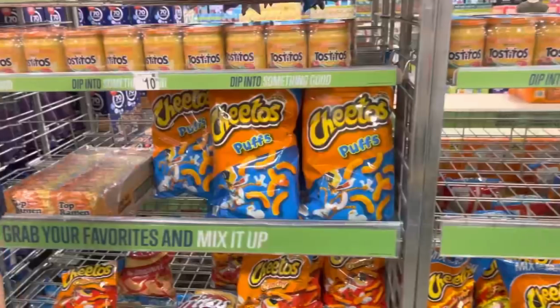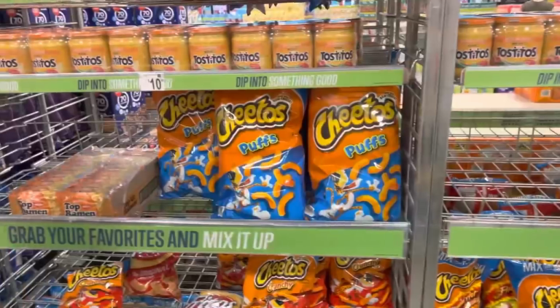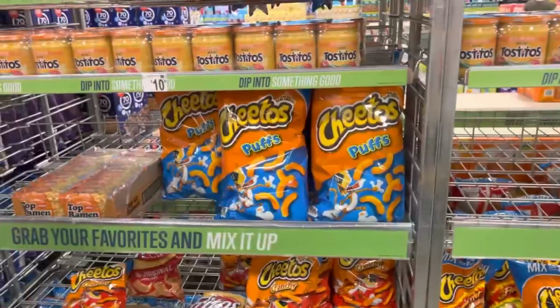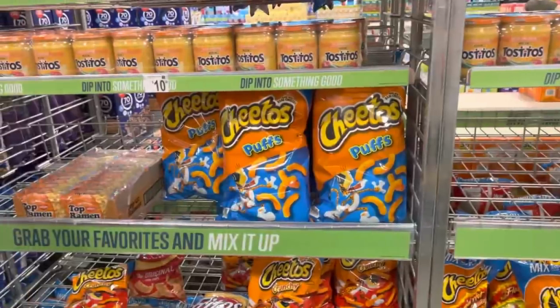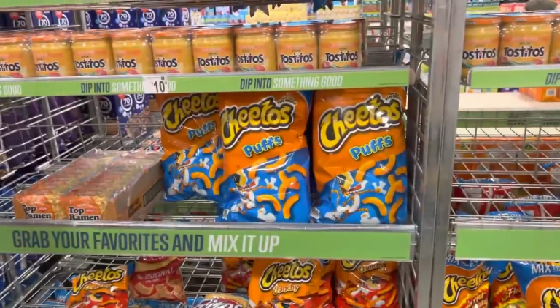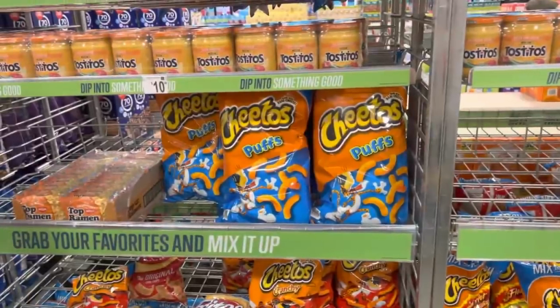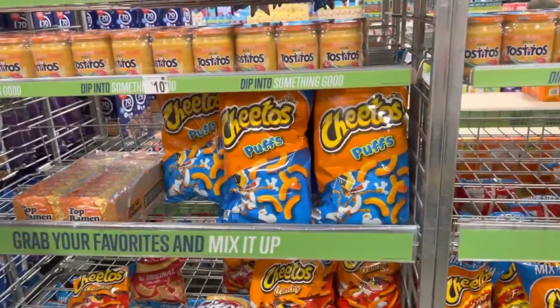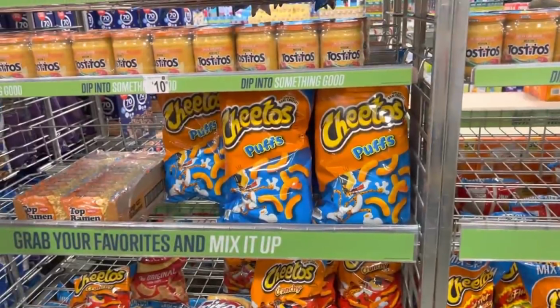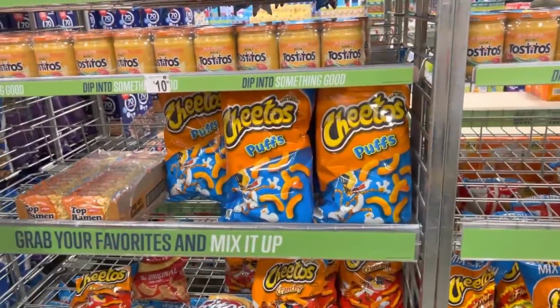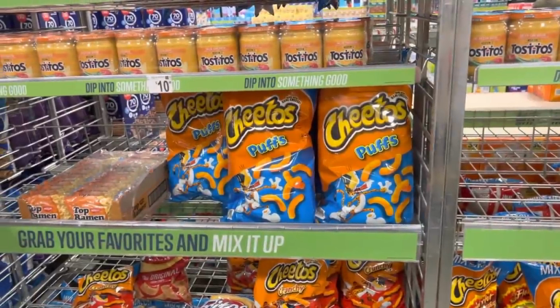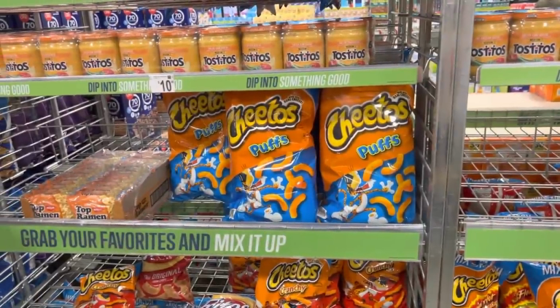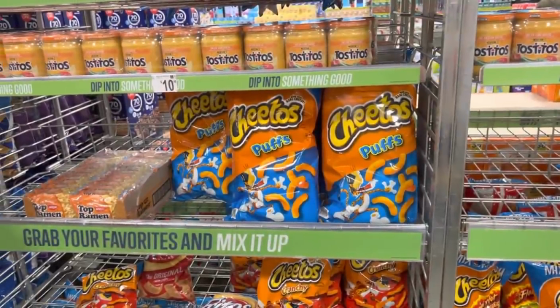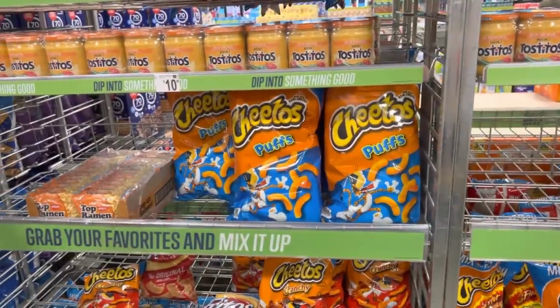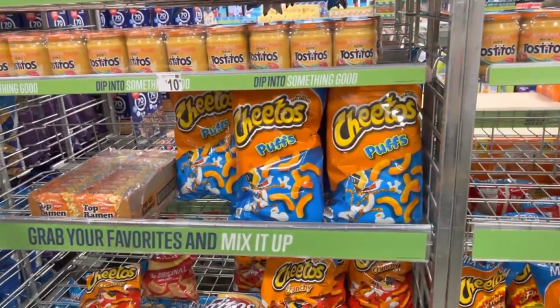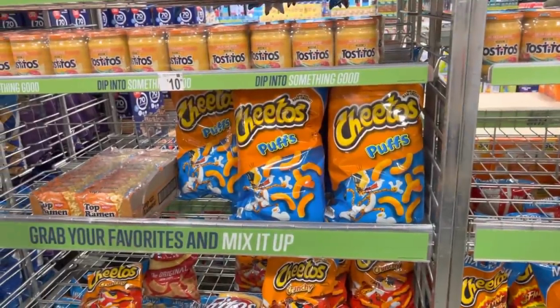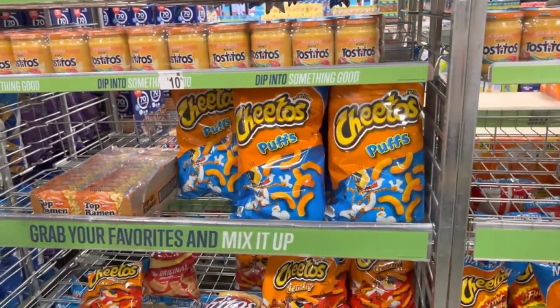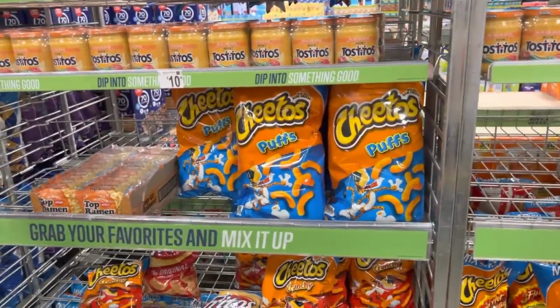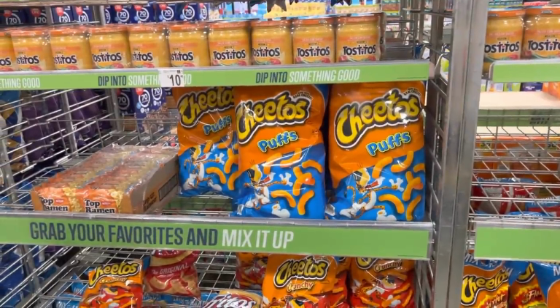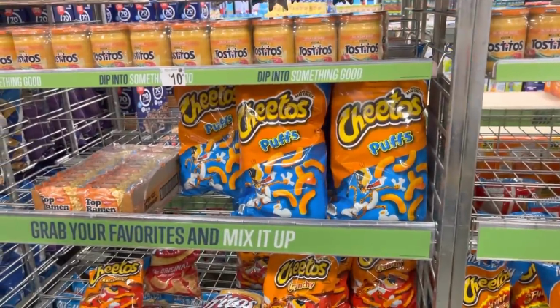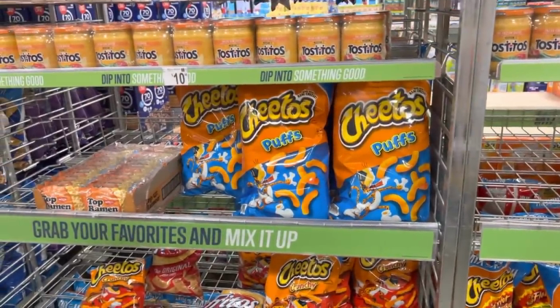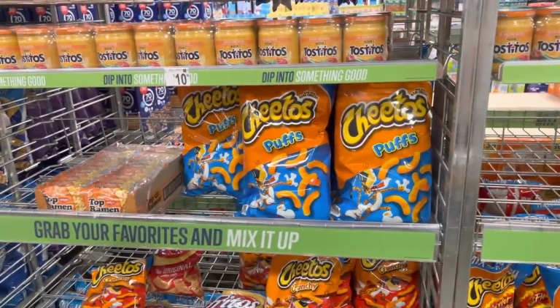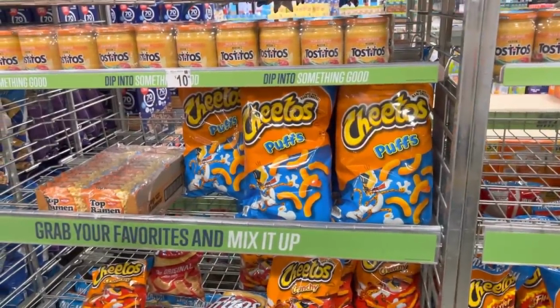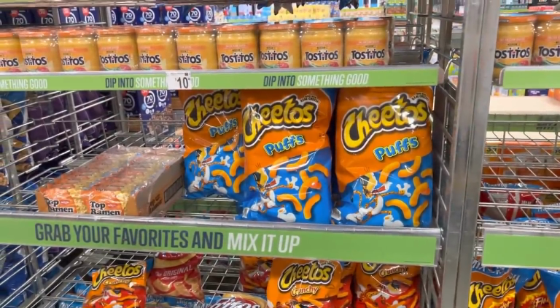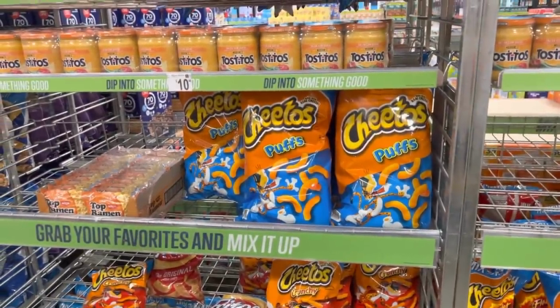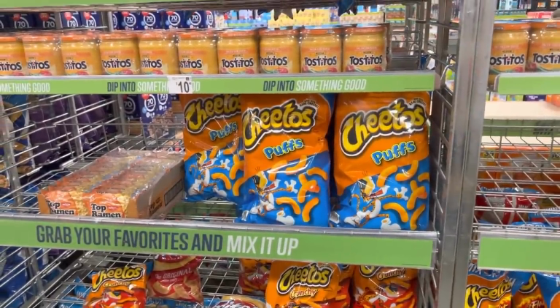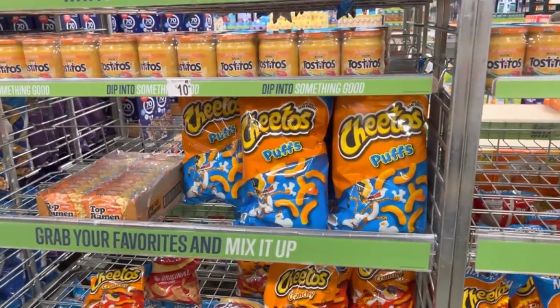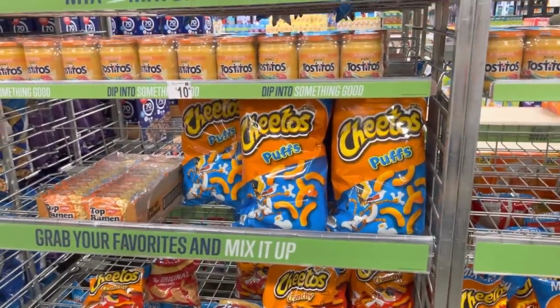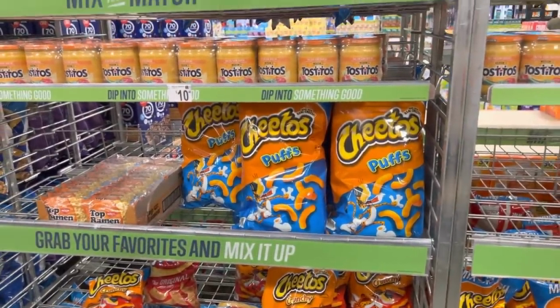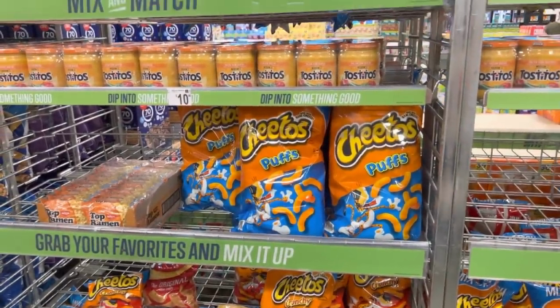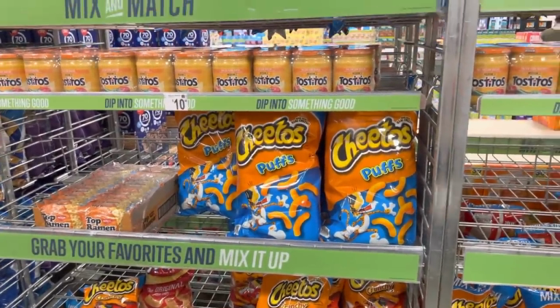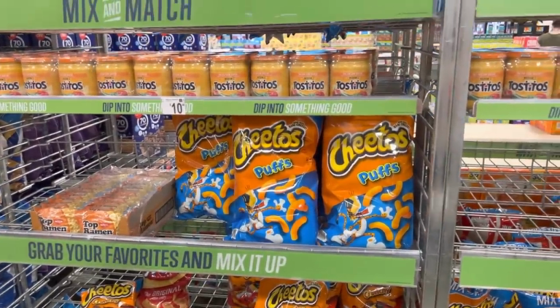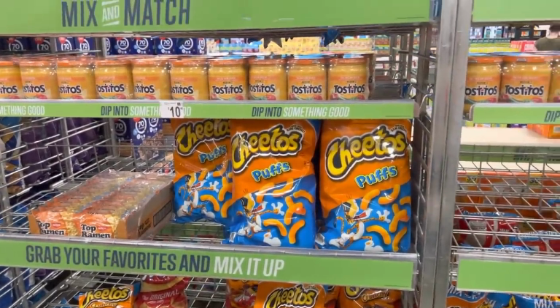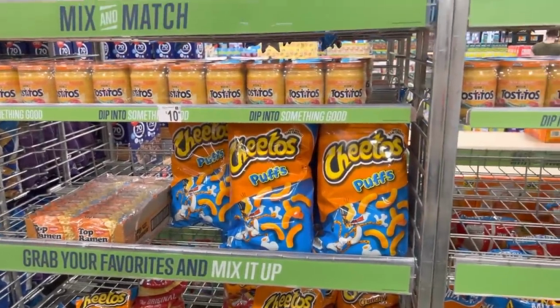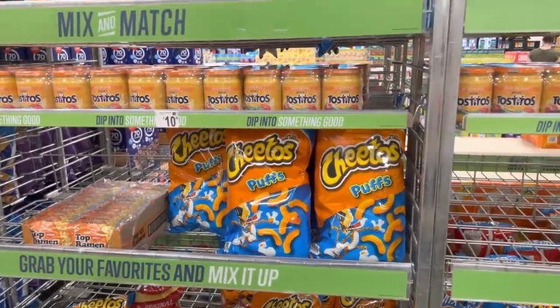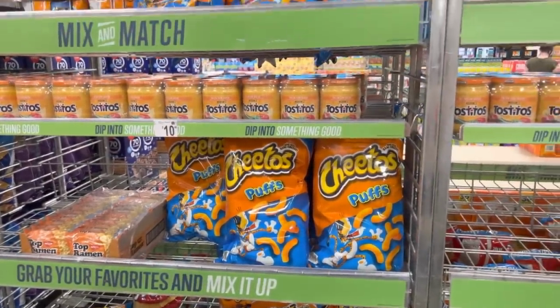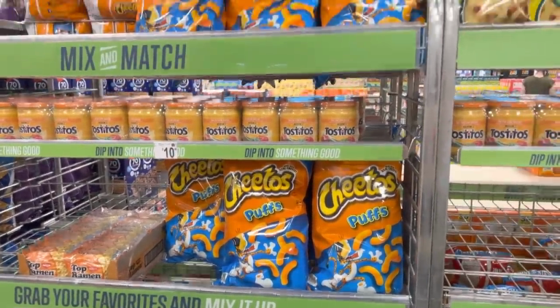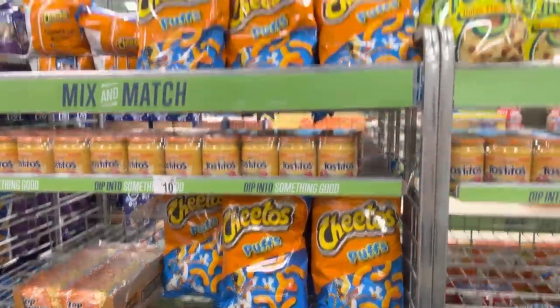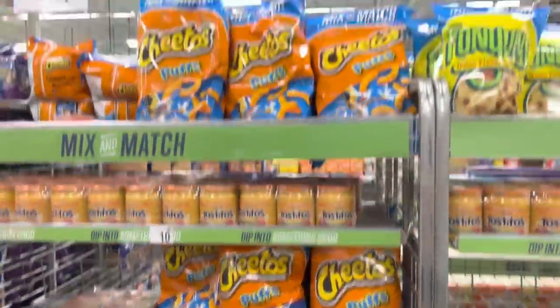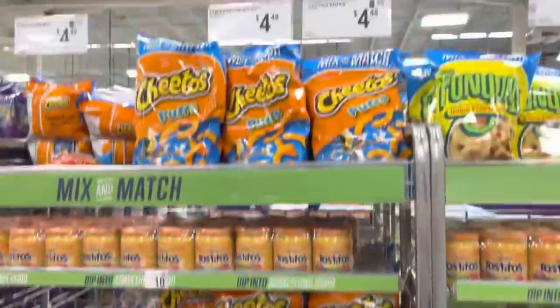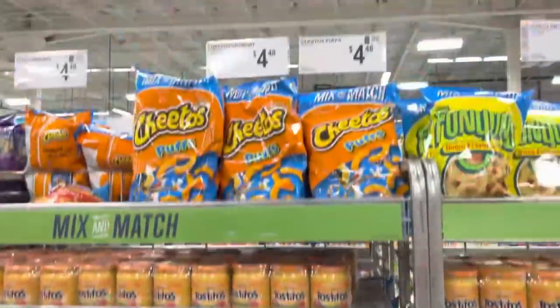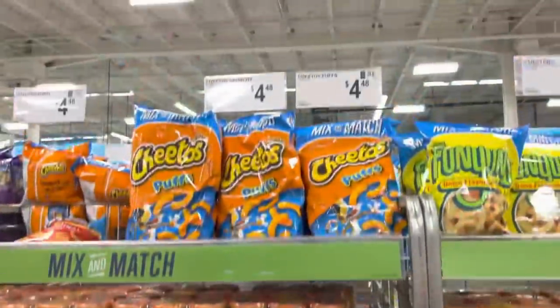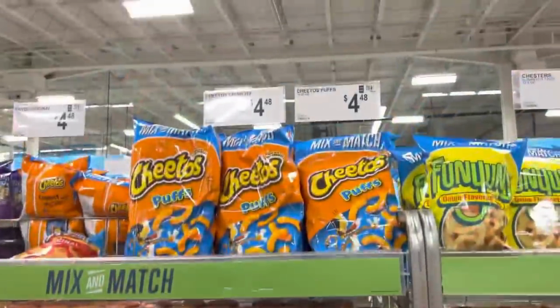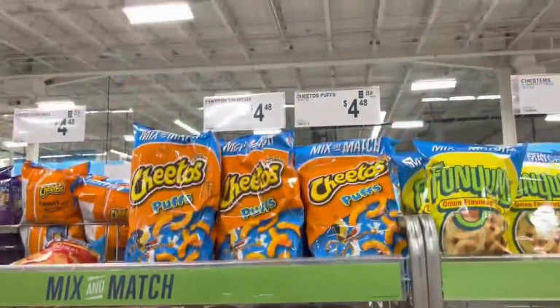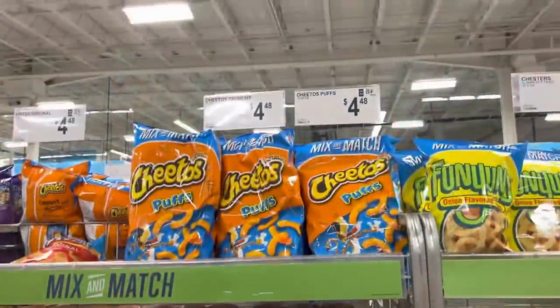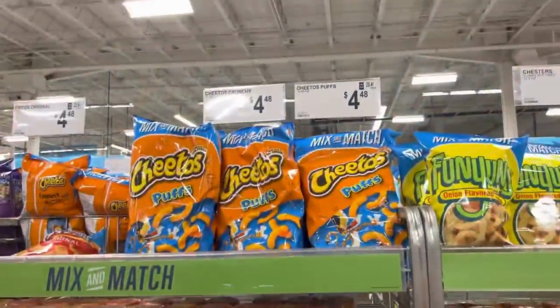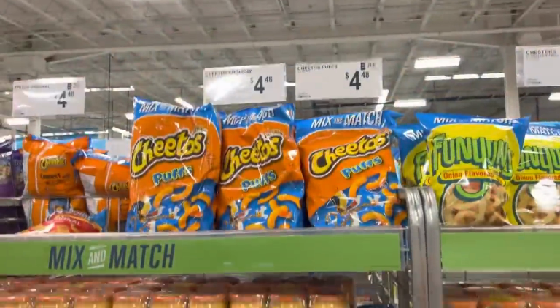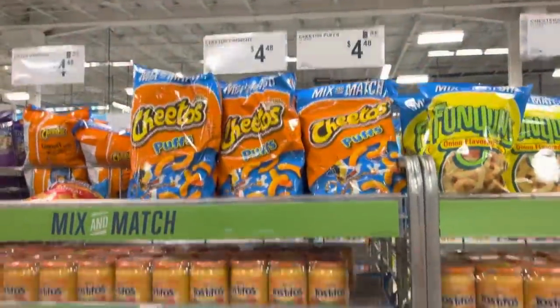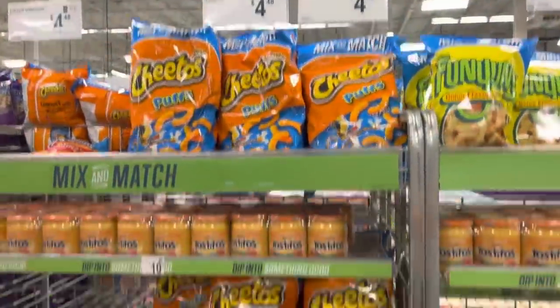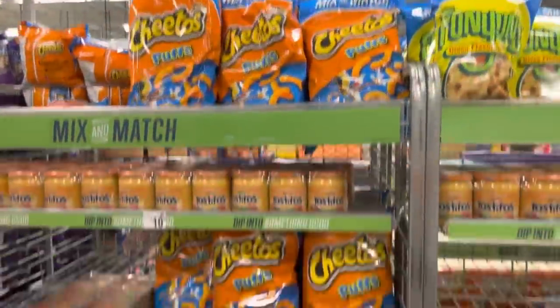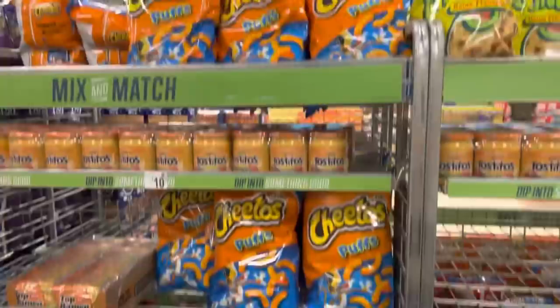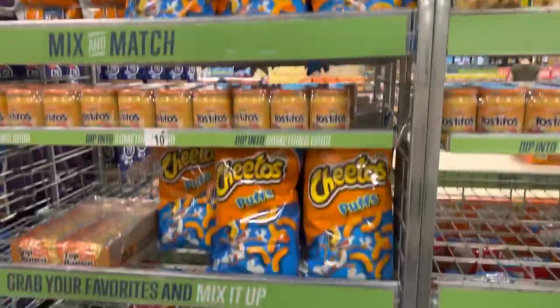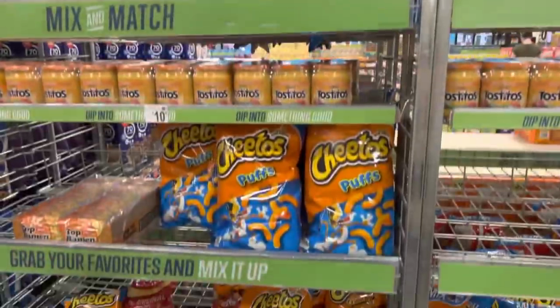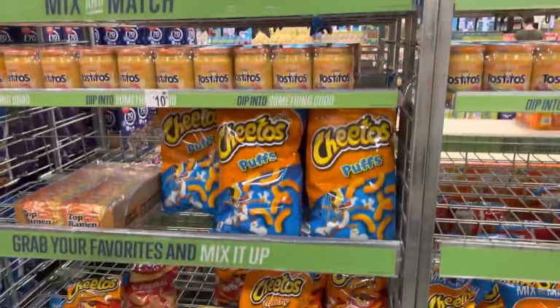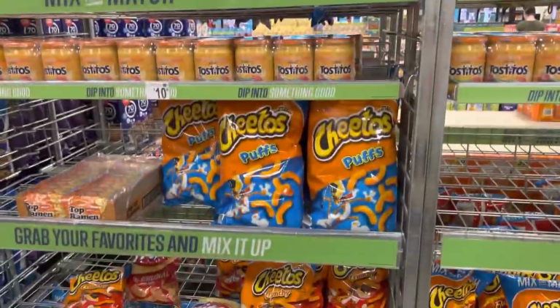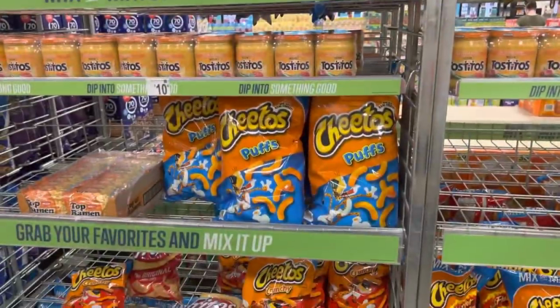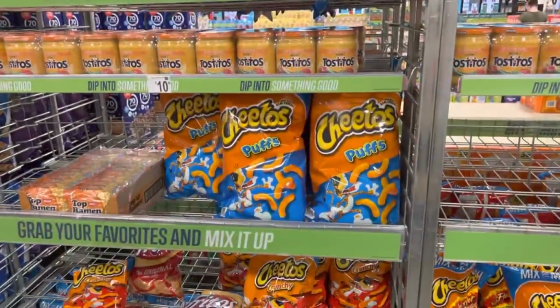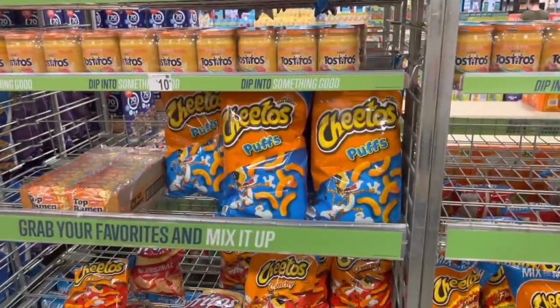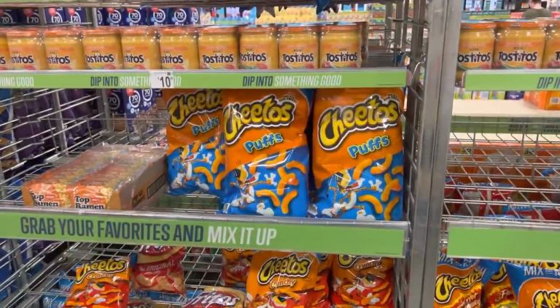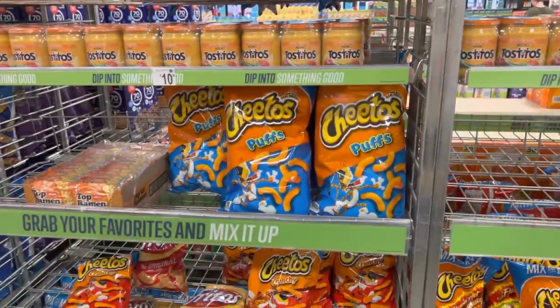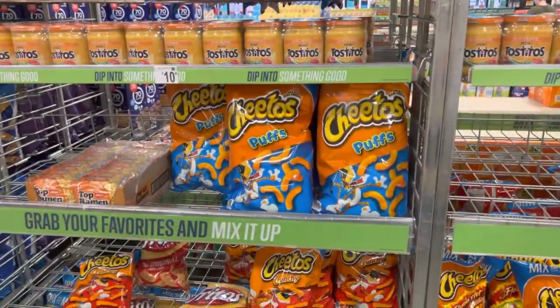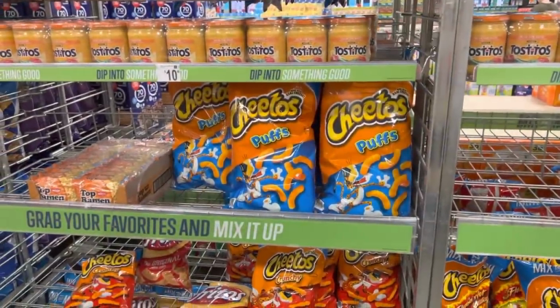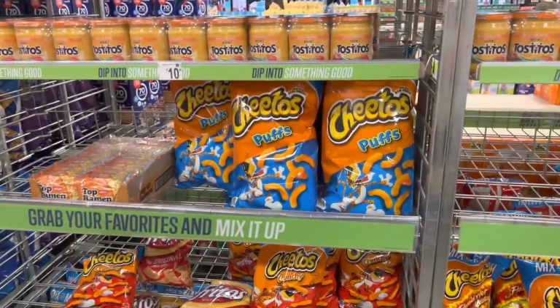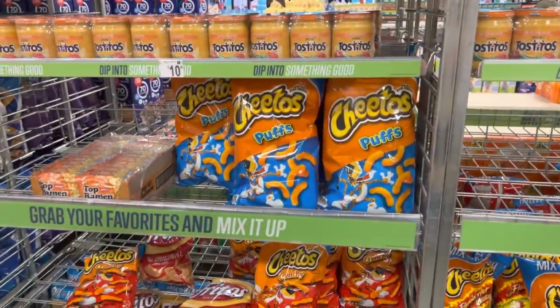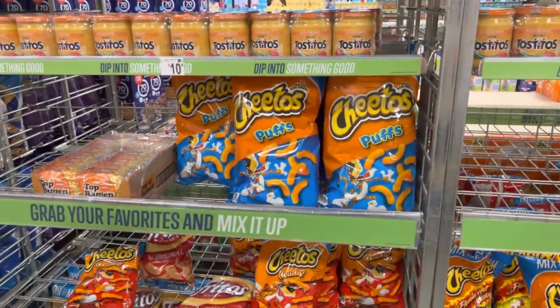Here's the first thing going in our cart: Cheetos Puffs. They've been highly requested. $4.48. They're hopping in.